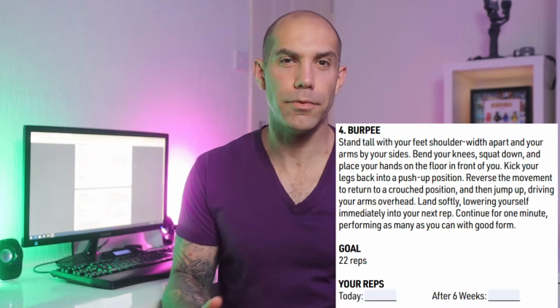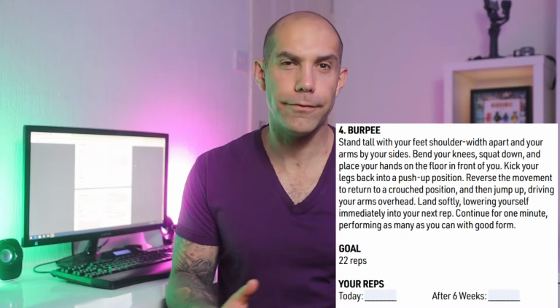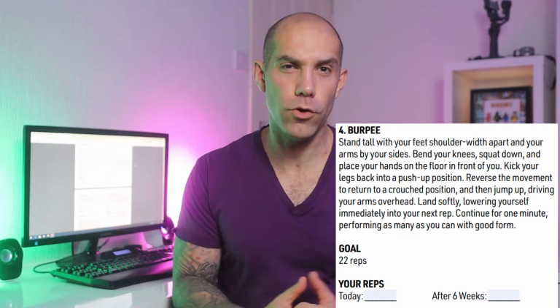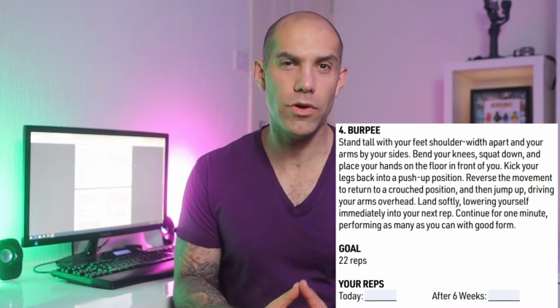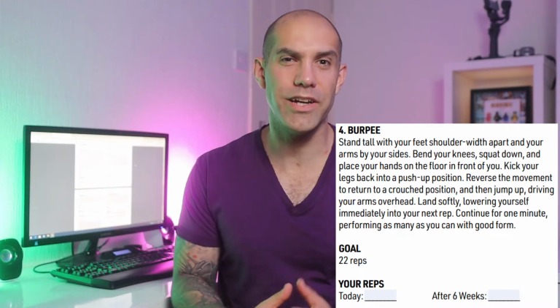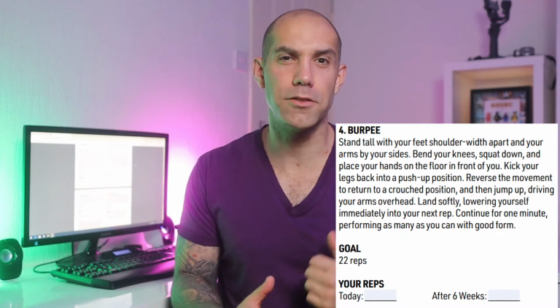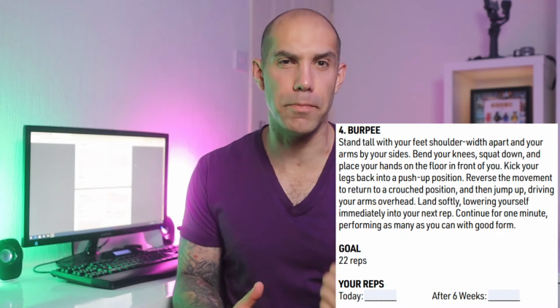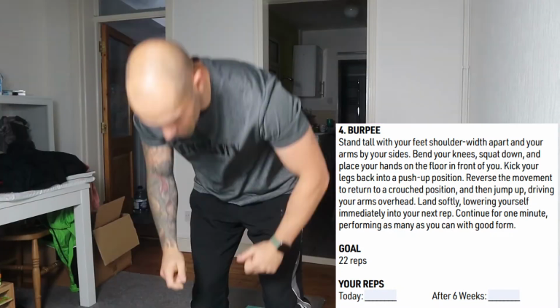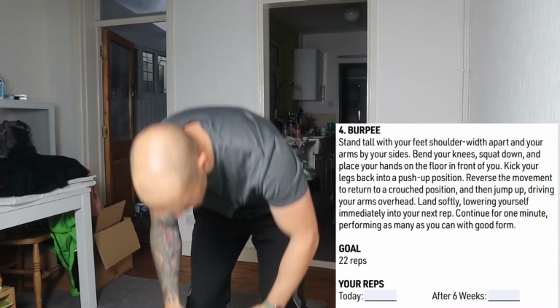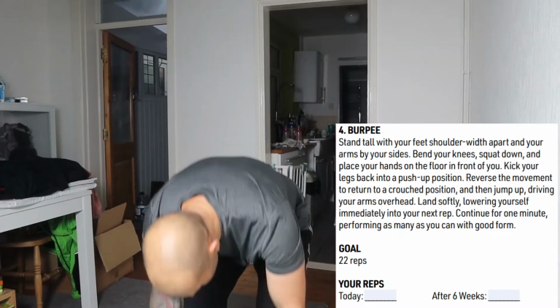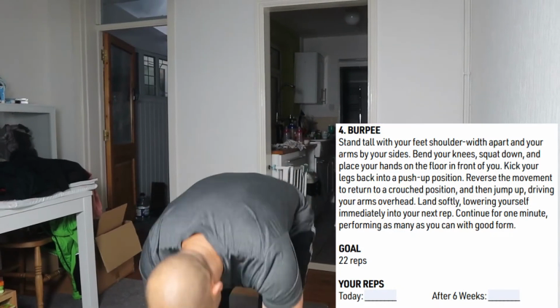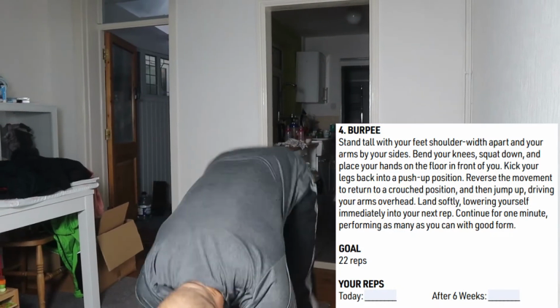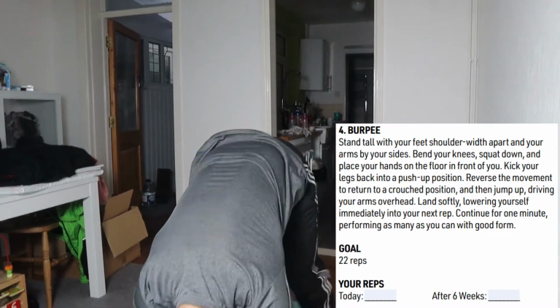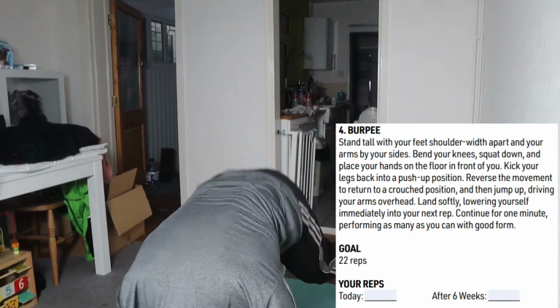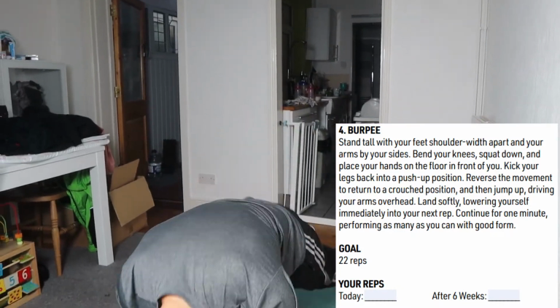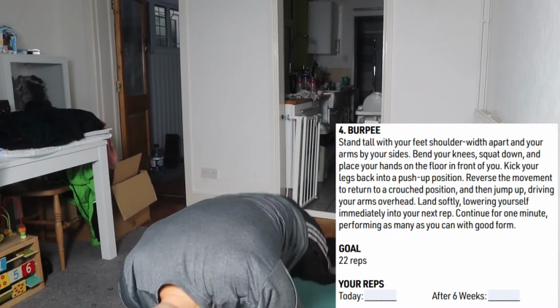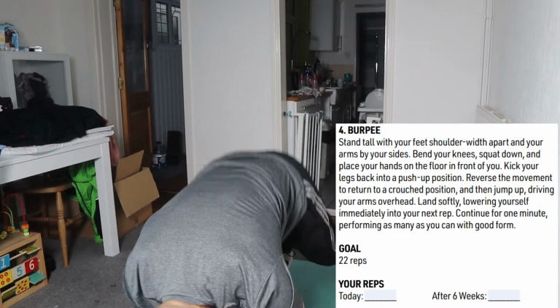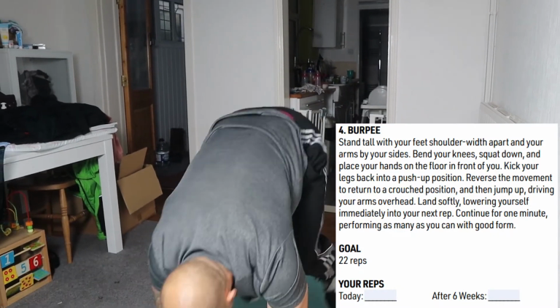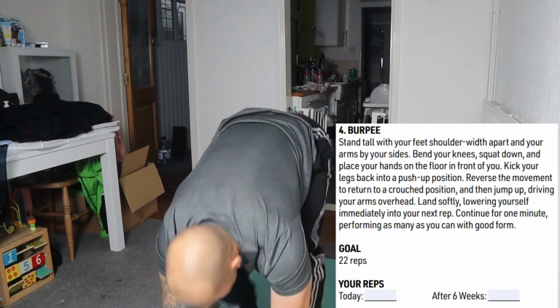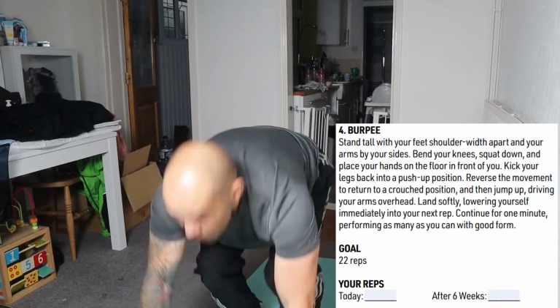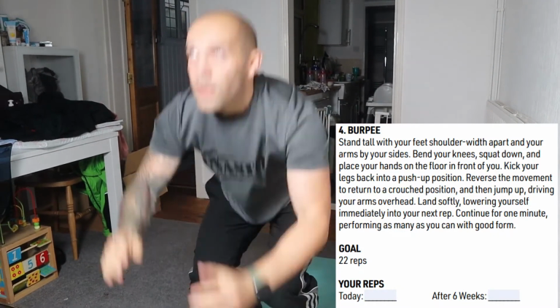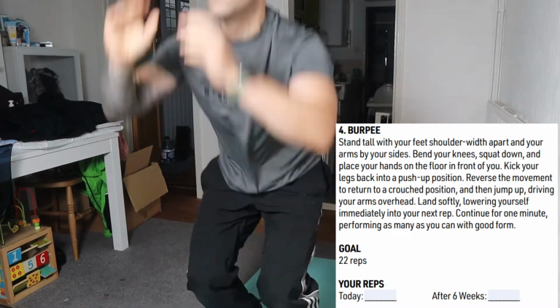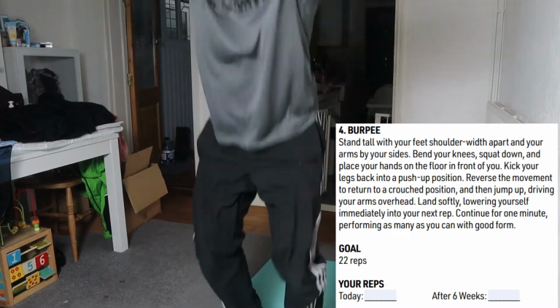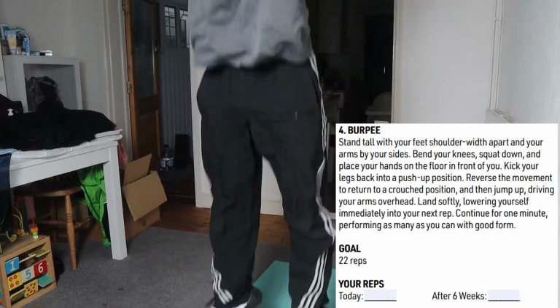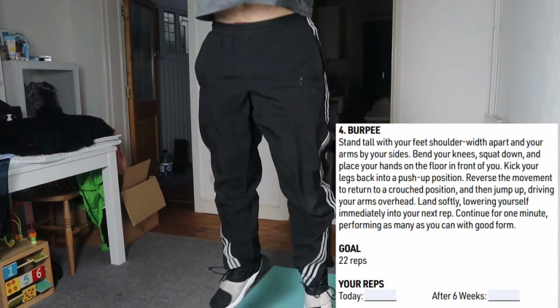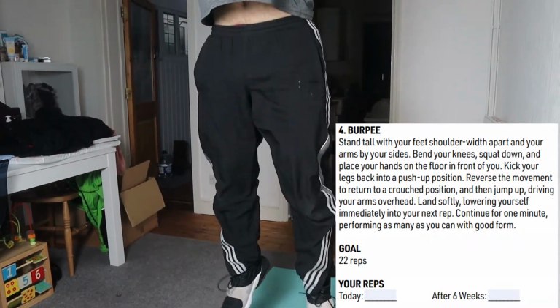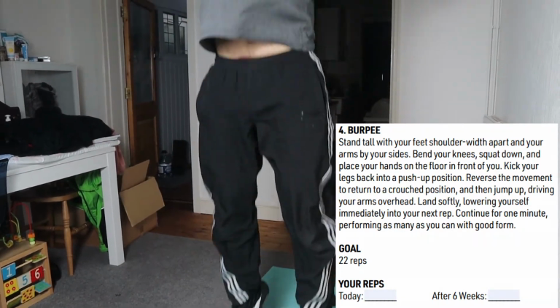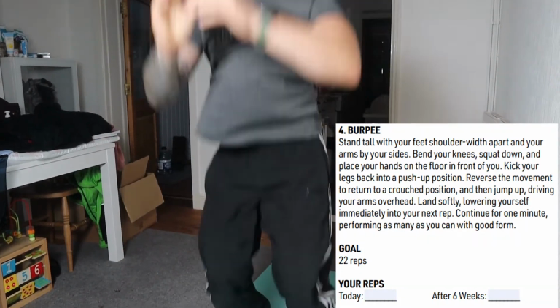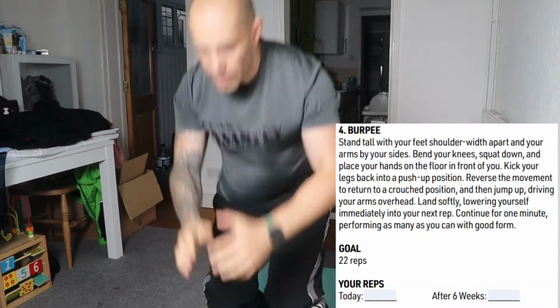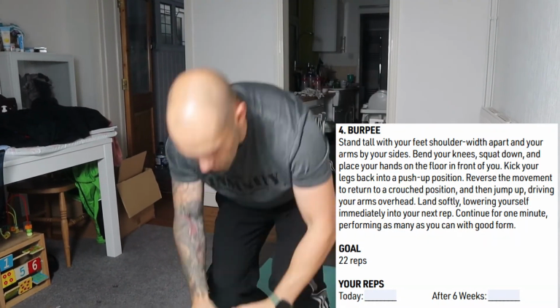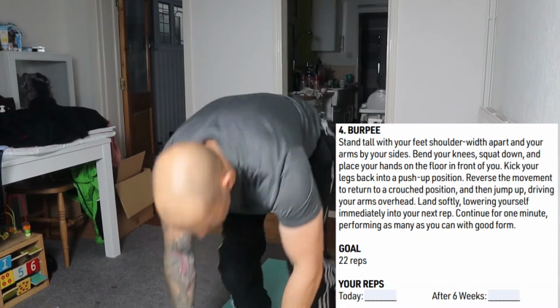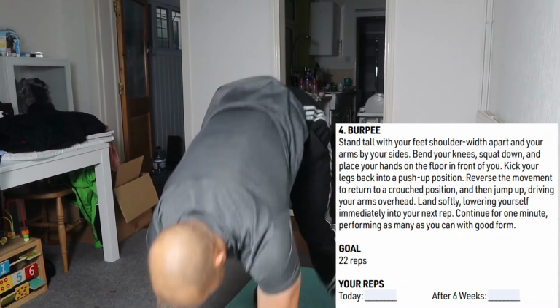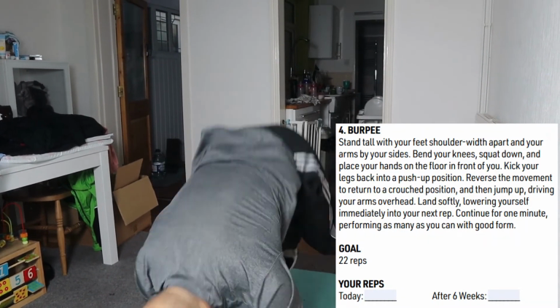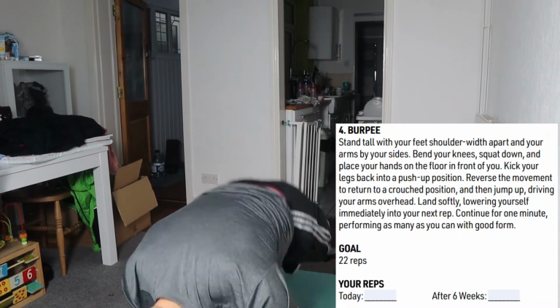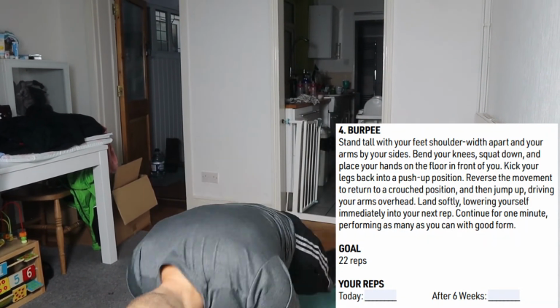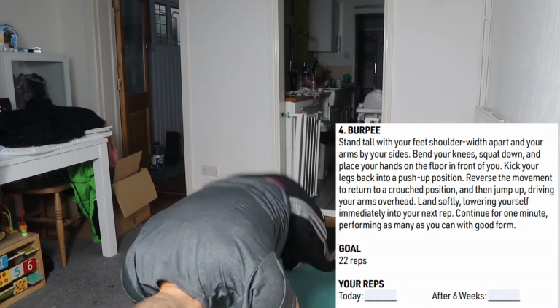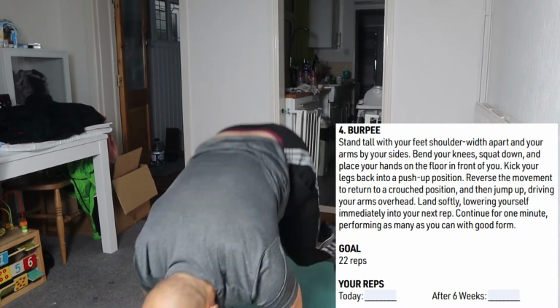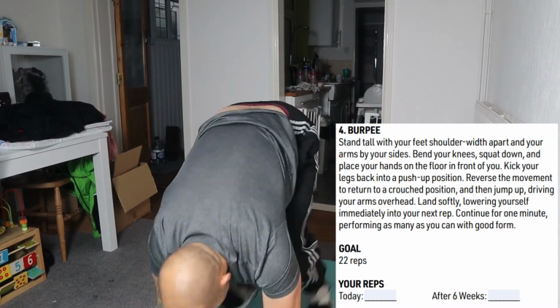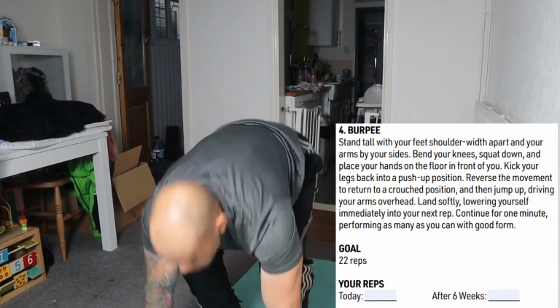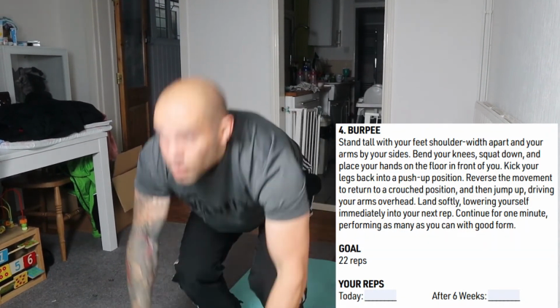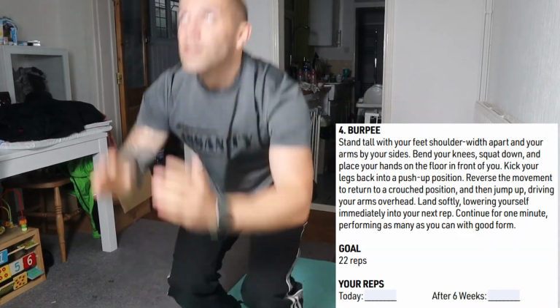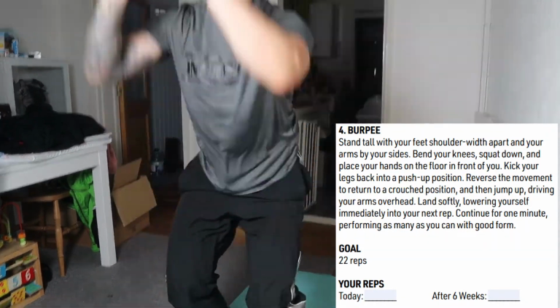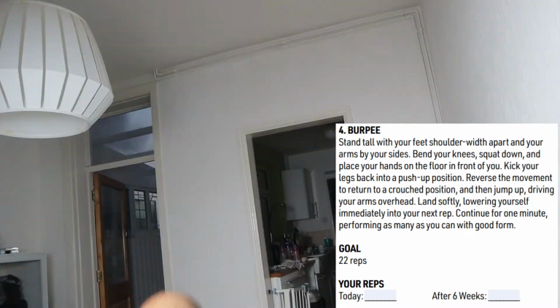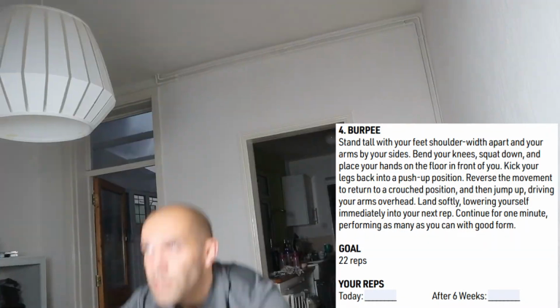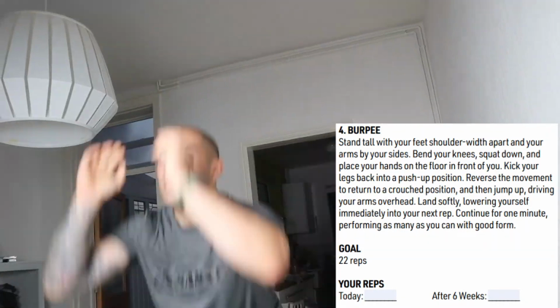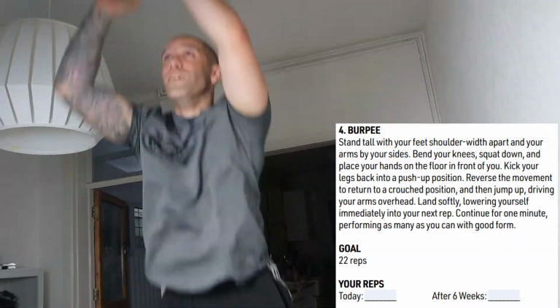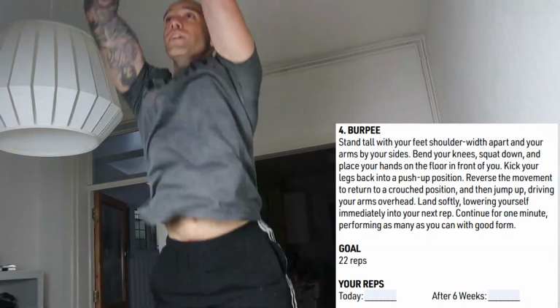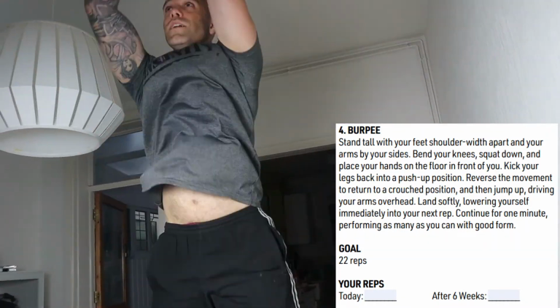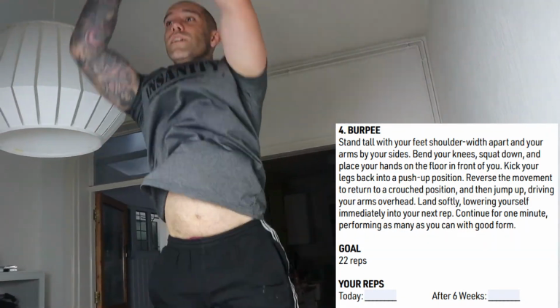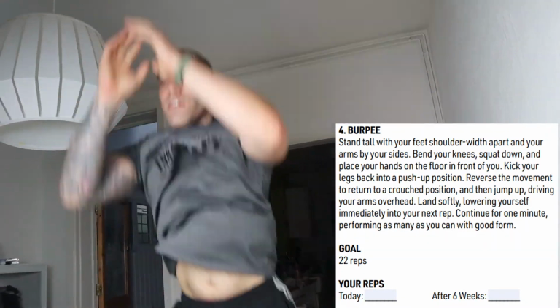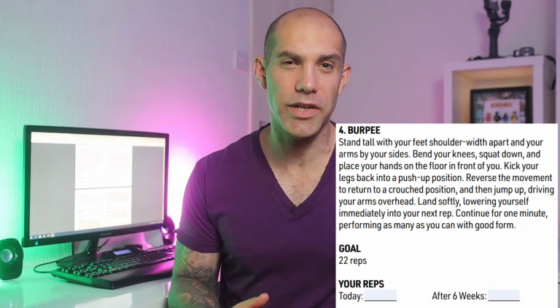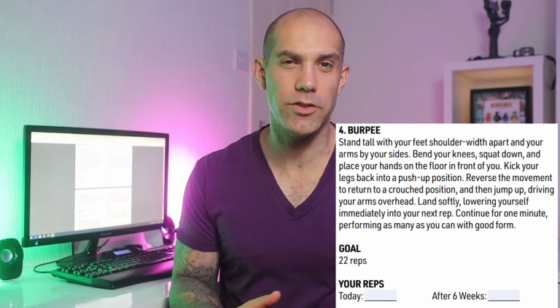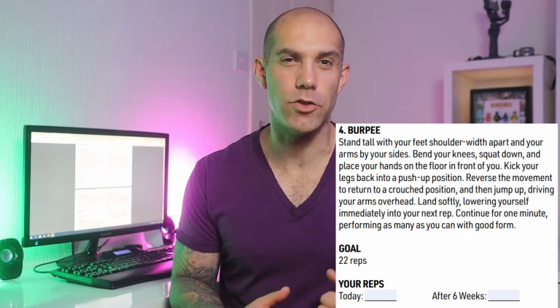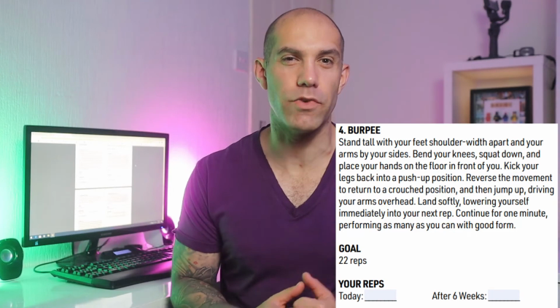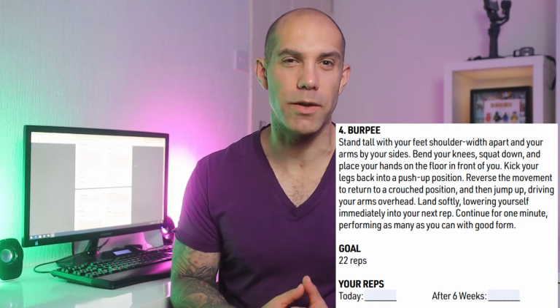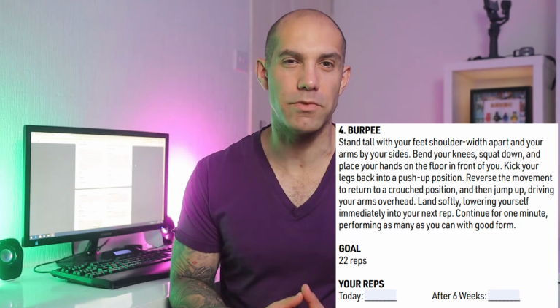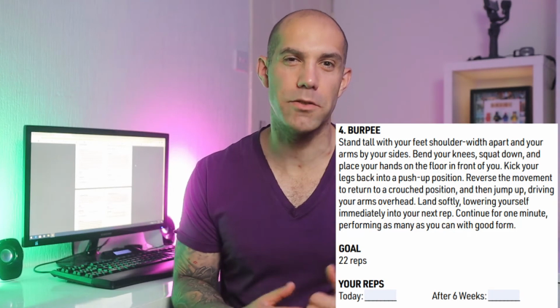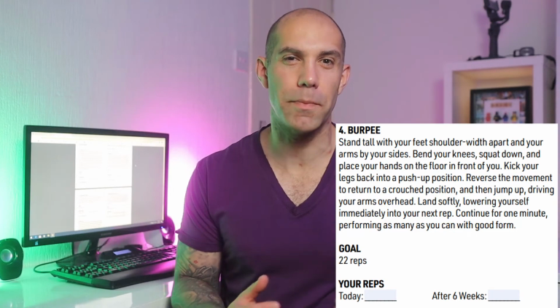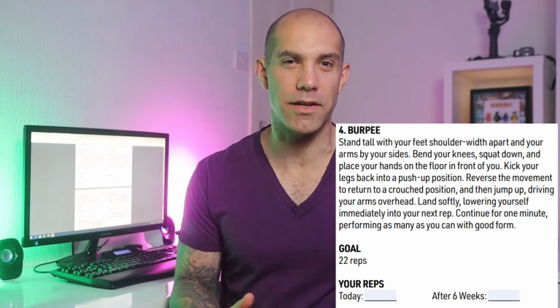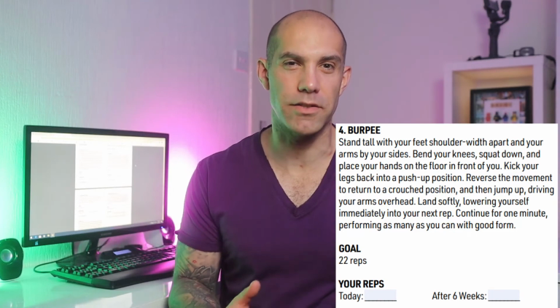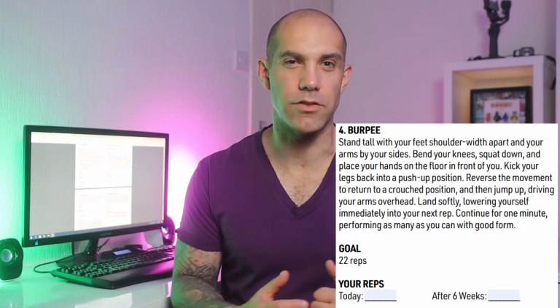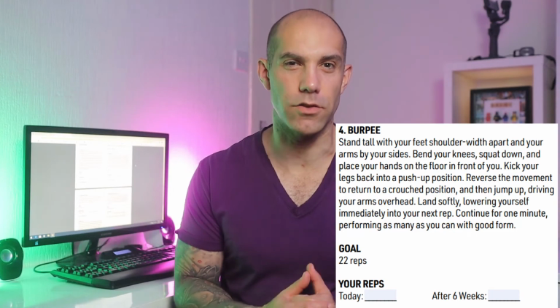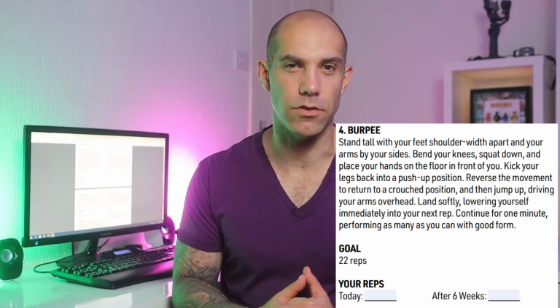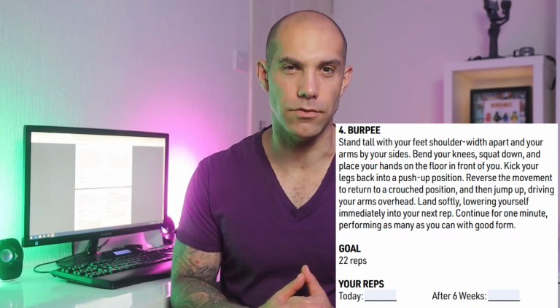You need to achieve a distance of 12 inches (30.5cm) for women and 16 inches (40.6cm) for men. Number 4: burpees. The idea is to achieve as many reps as you can in 1 minute, but you need to achieve 22 reps to pass this goal.